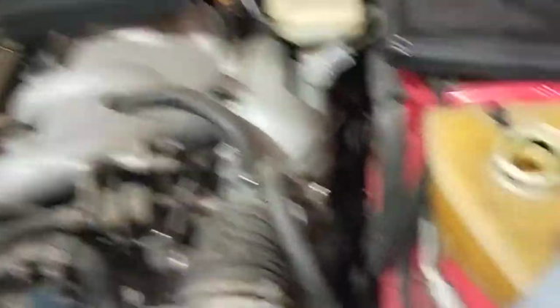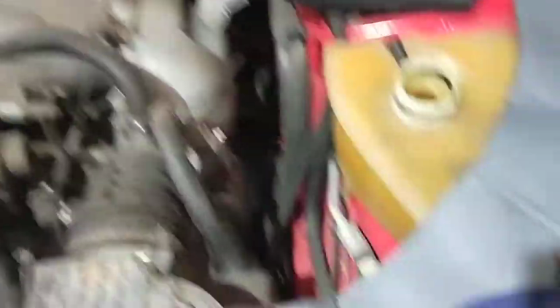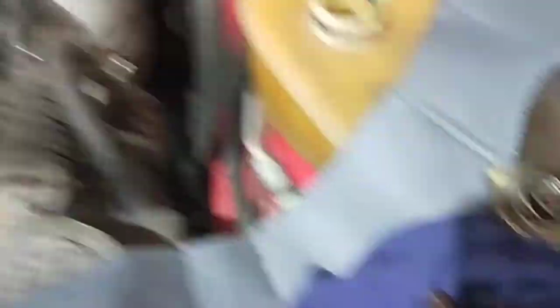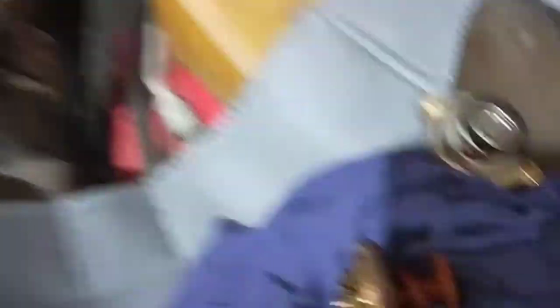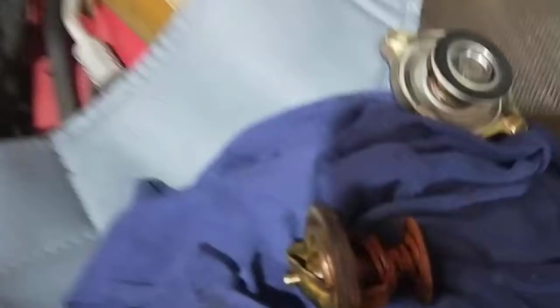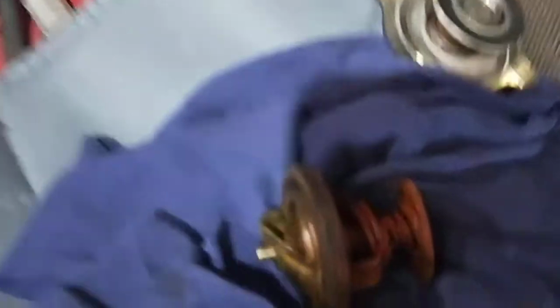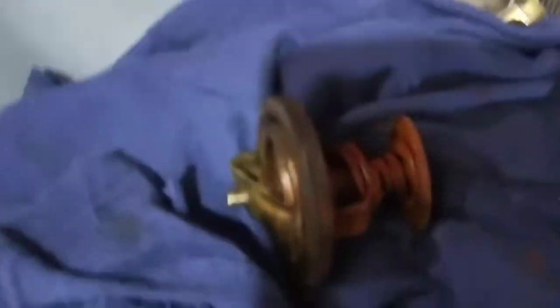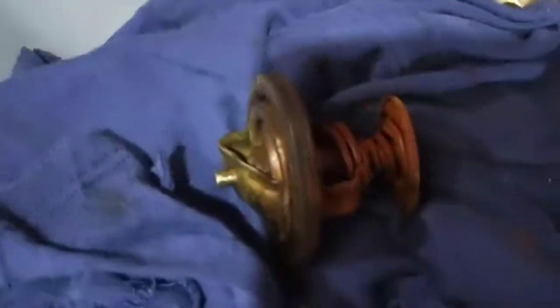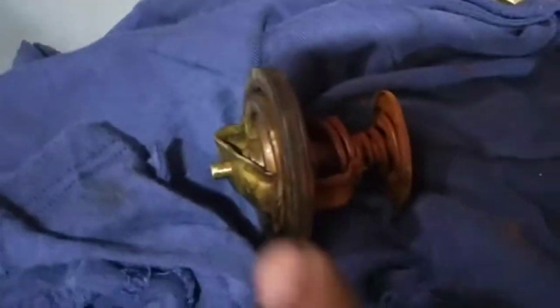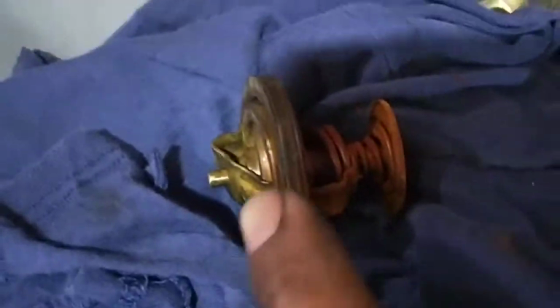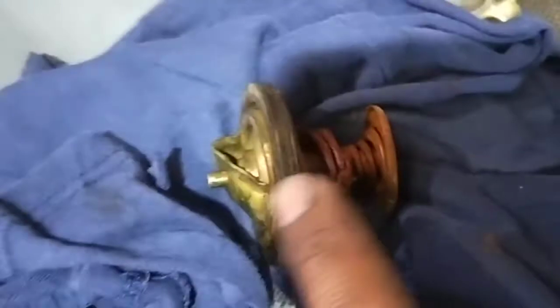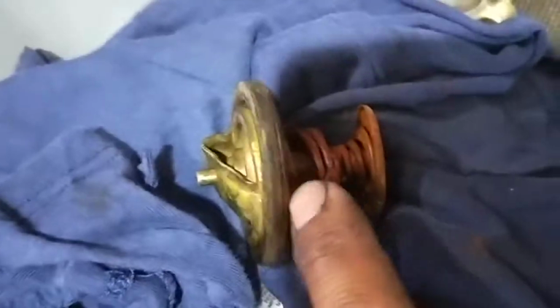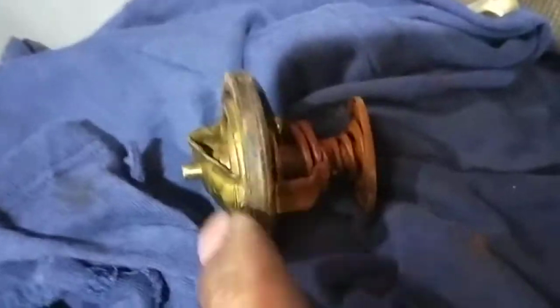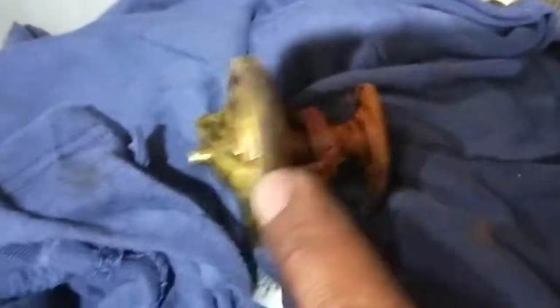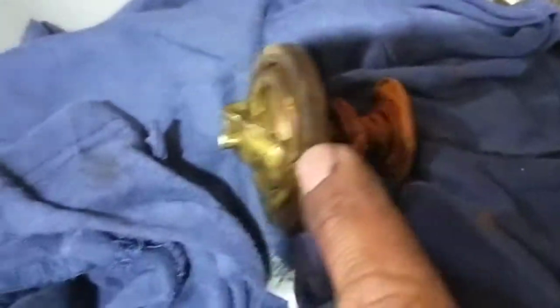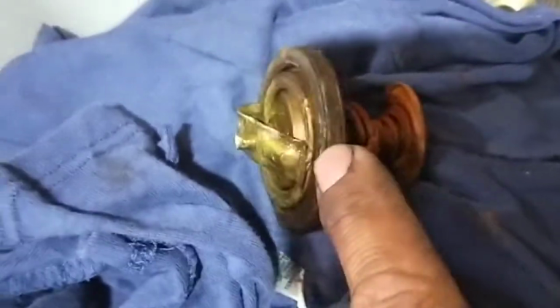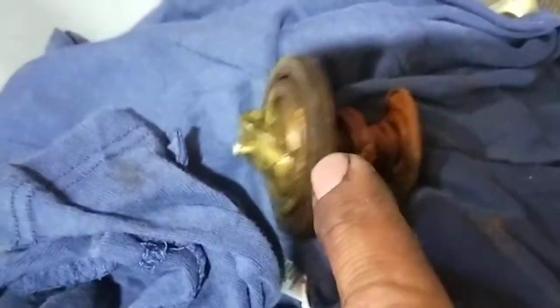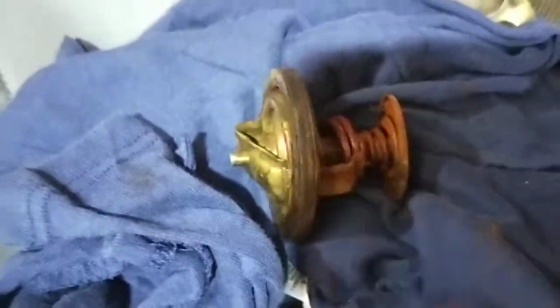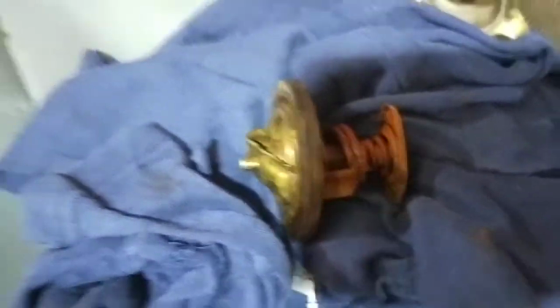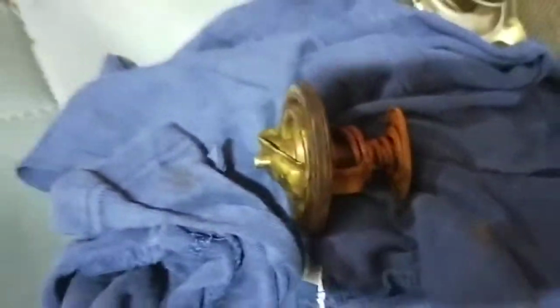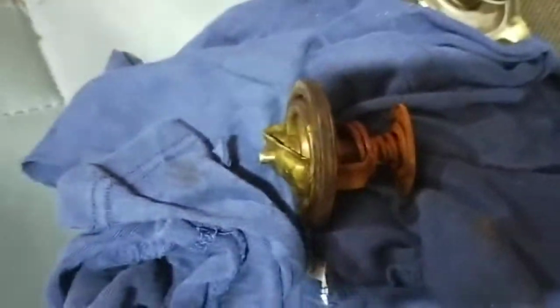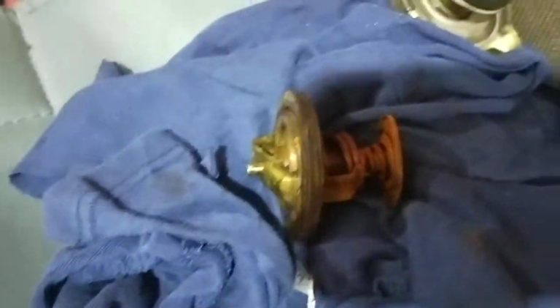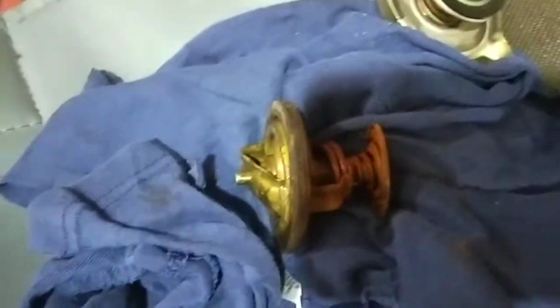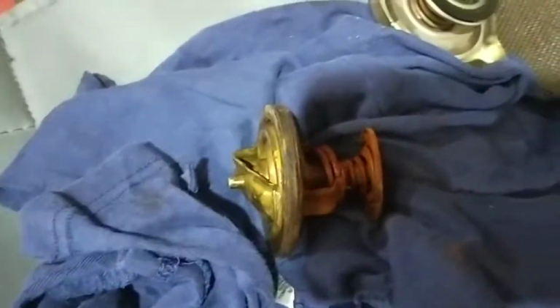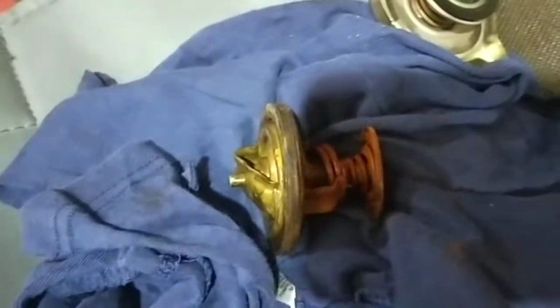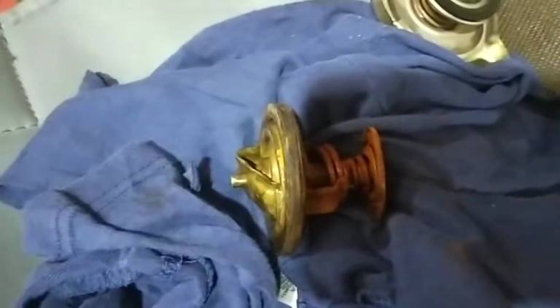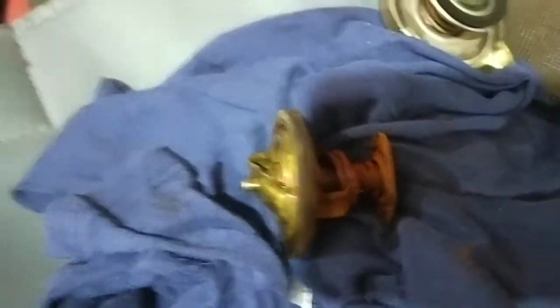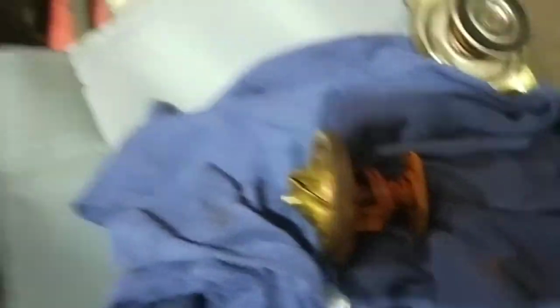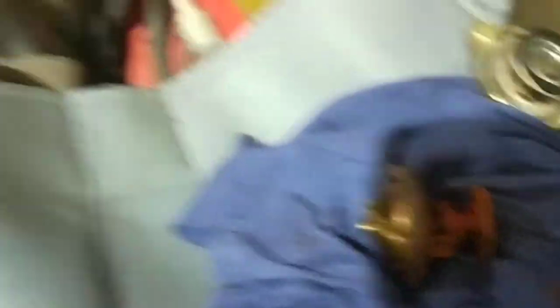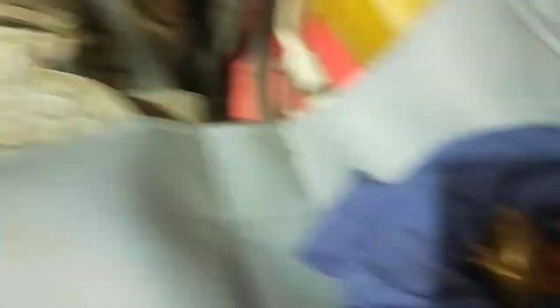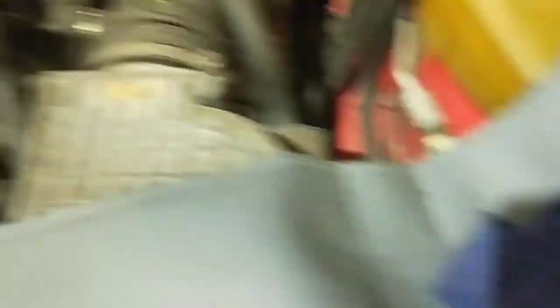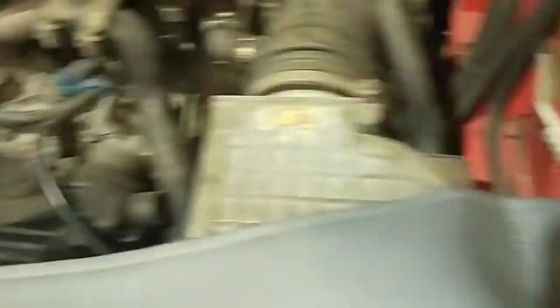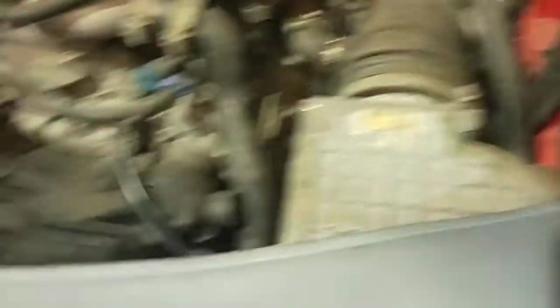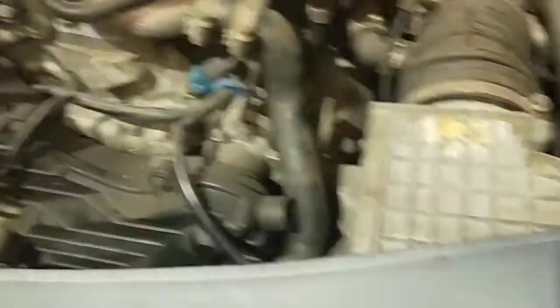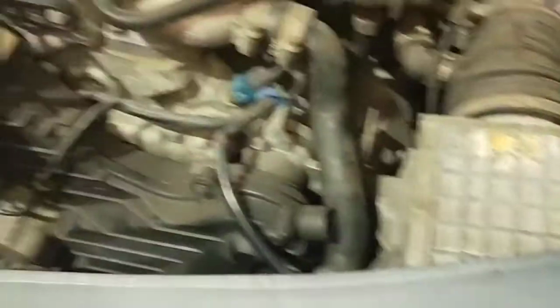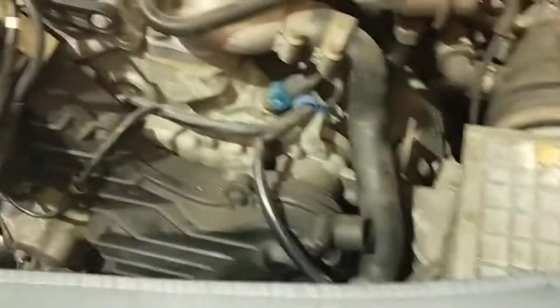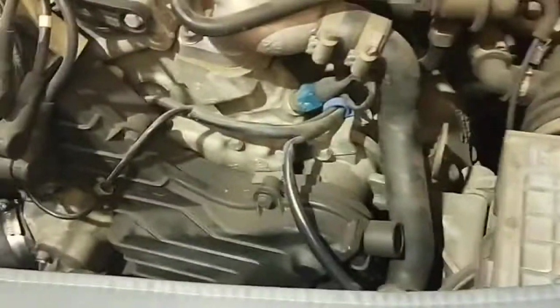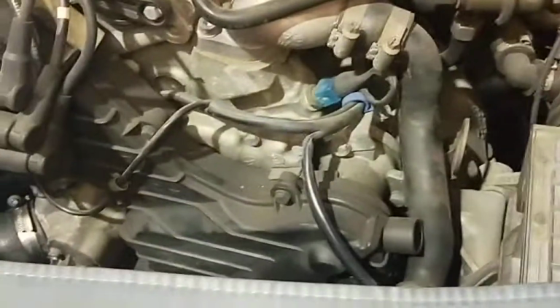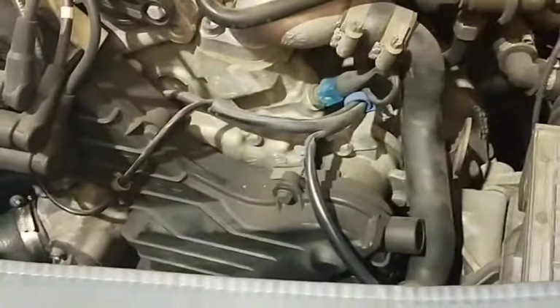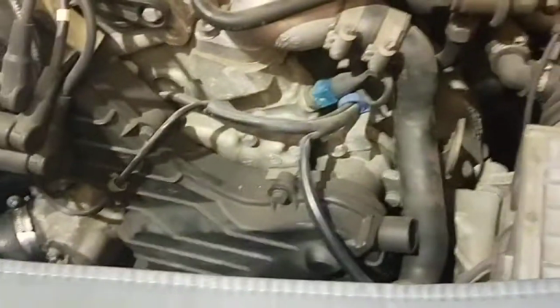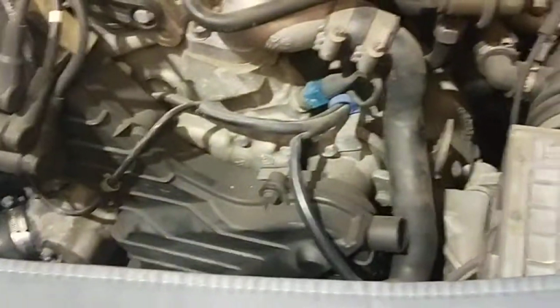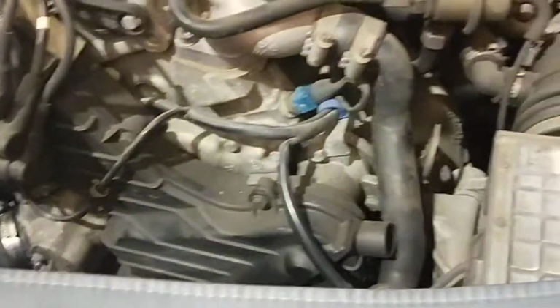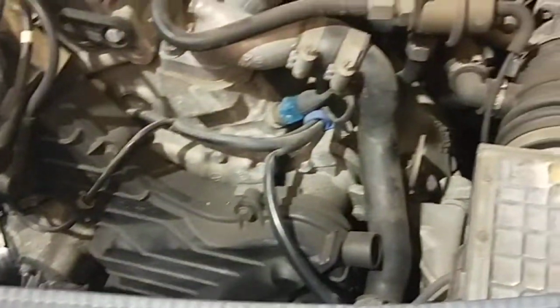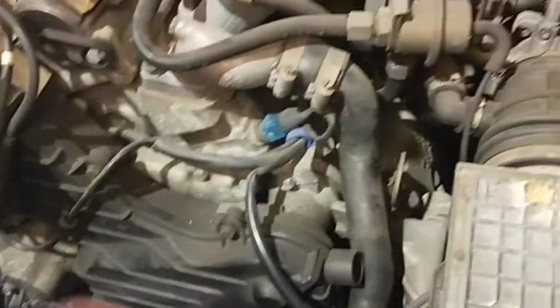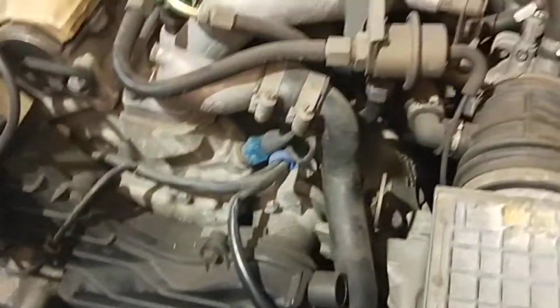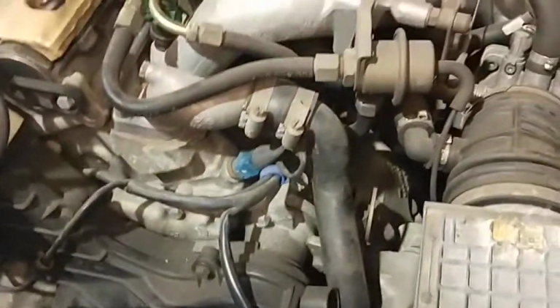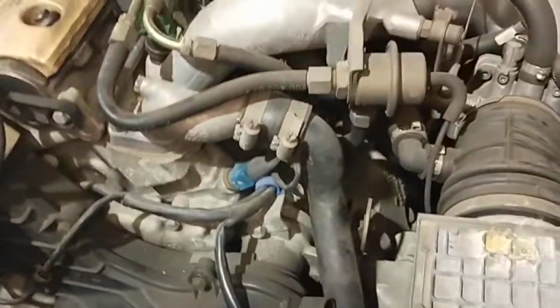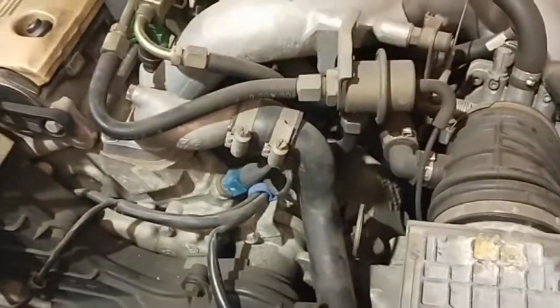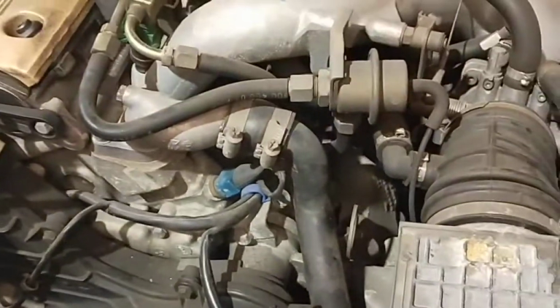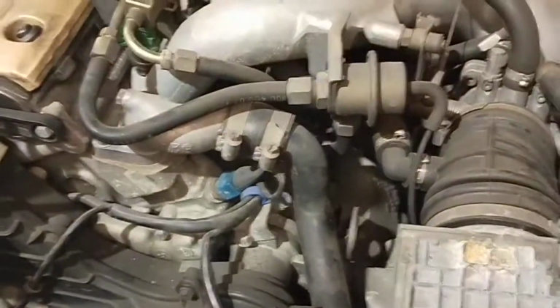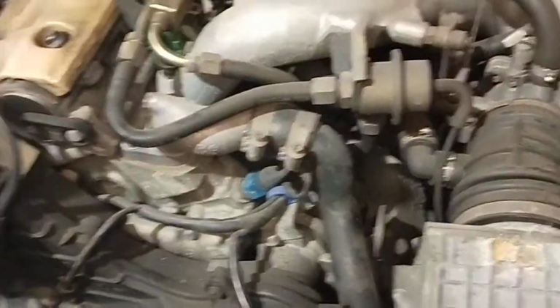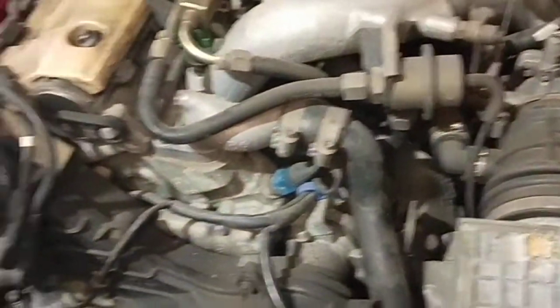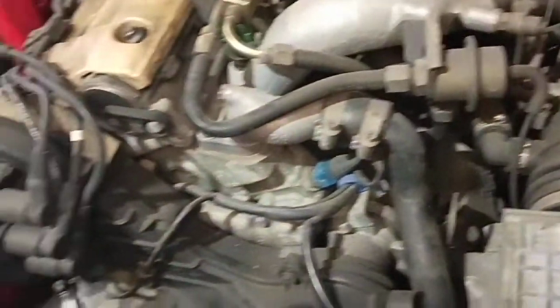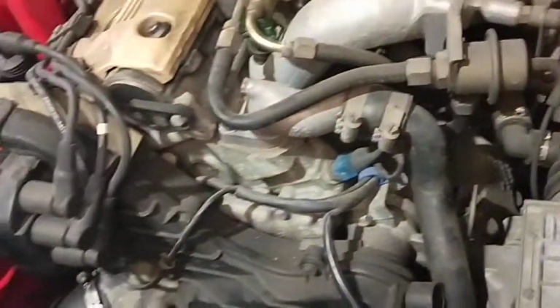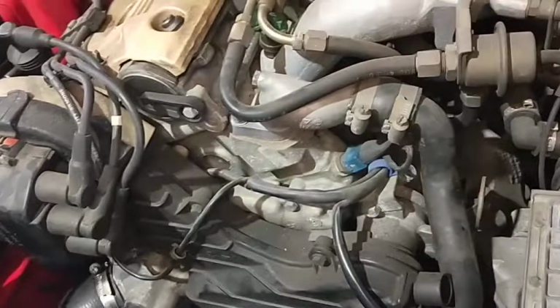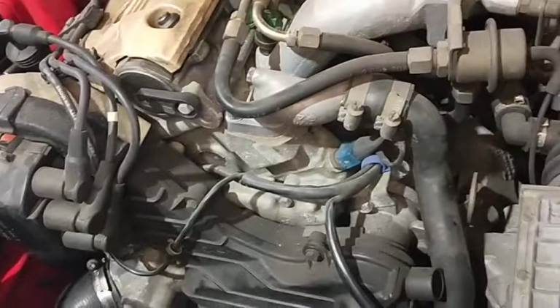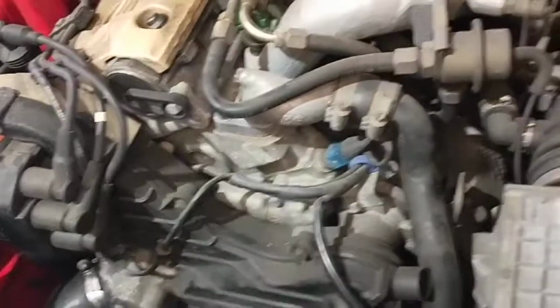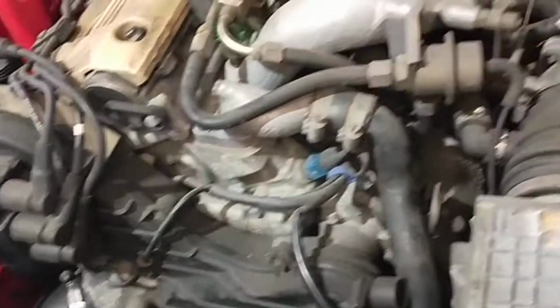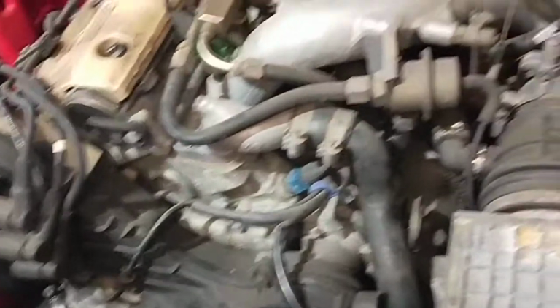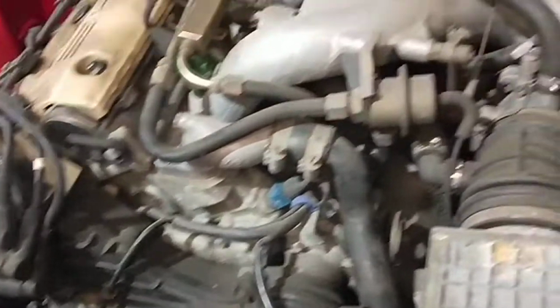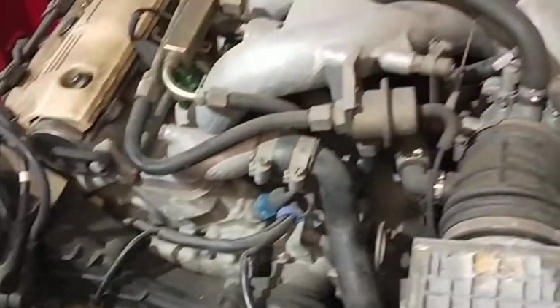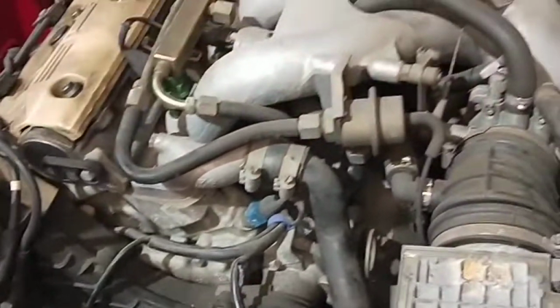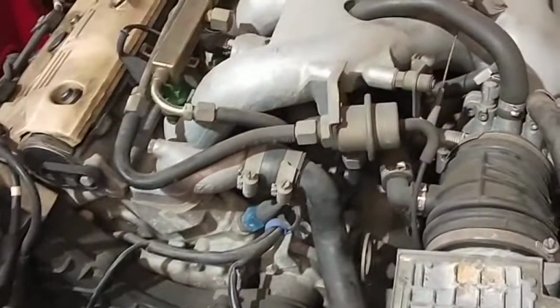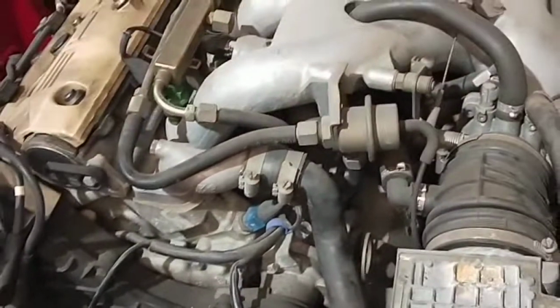I reckon this FAMO set was seized. It doesn't want to open and restricts the water flowing back to the actual radiator and going back to the engine.